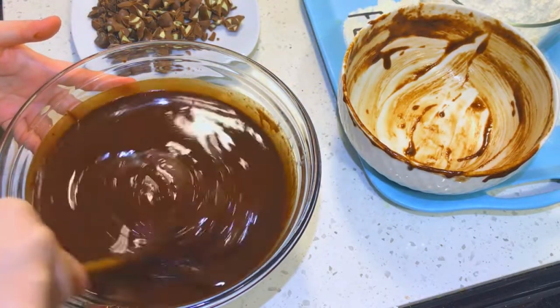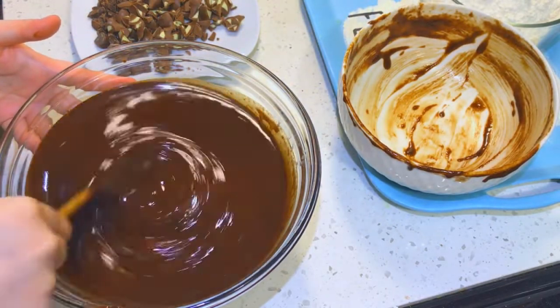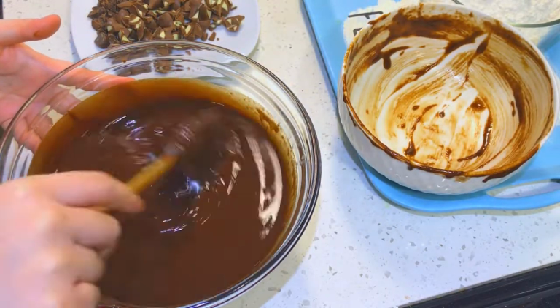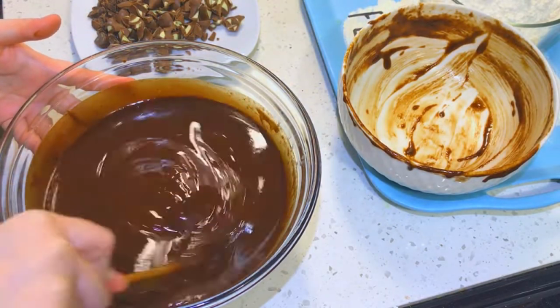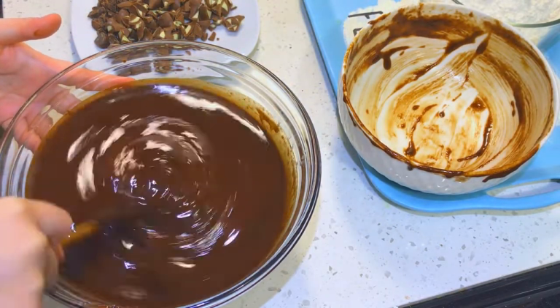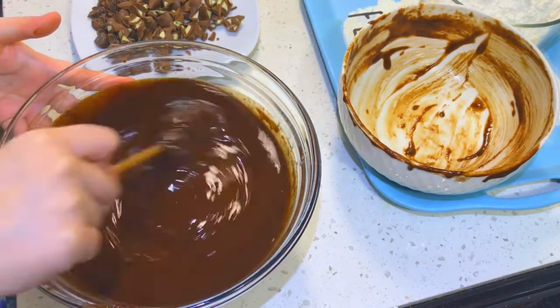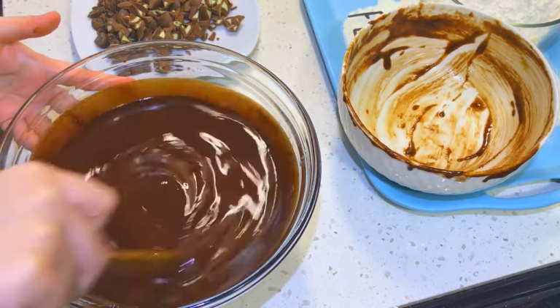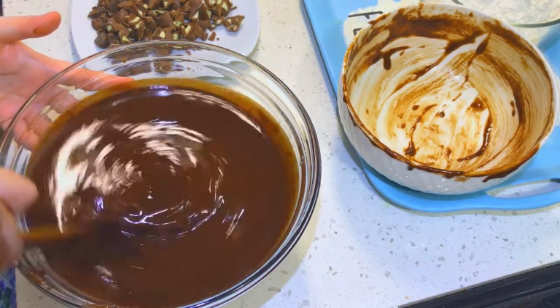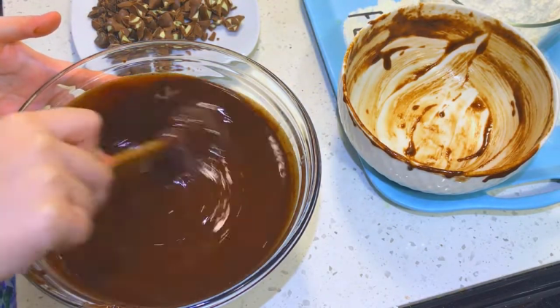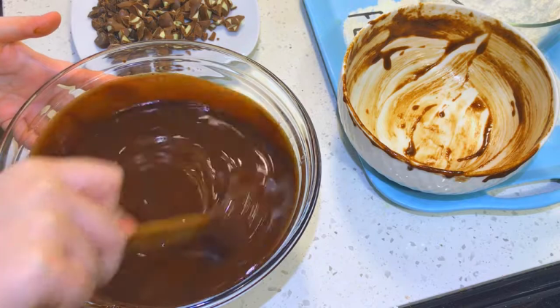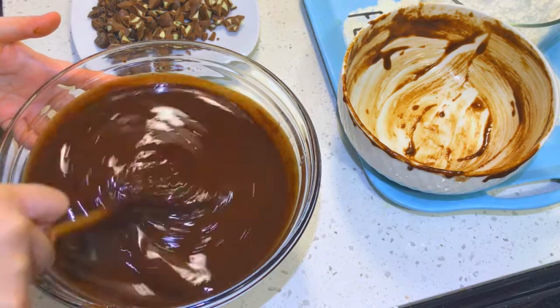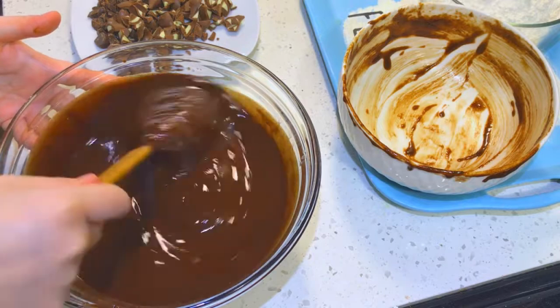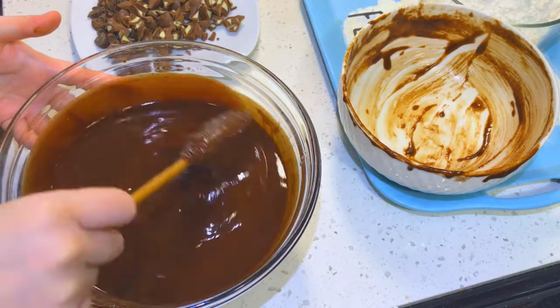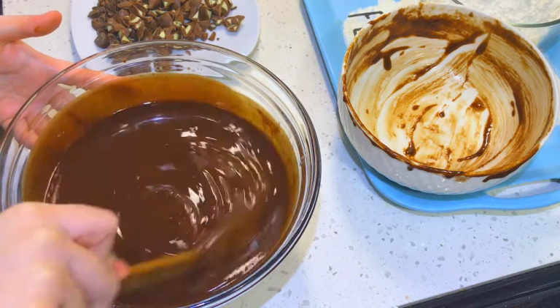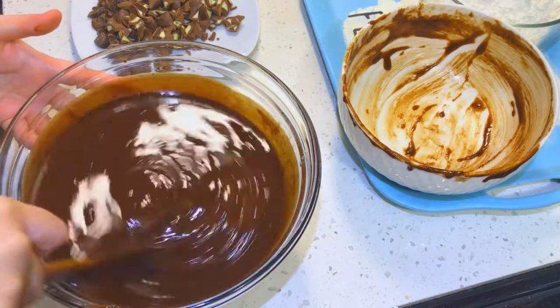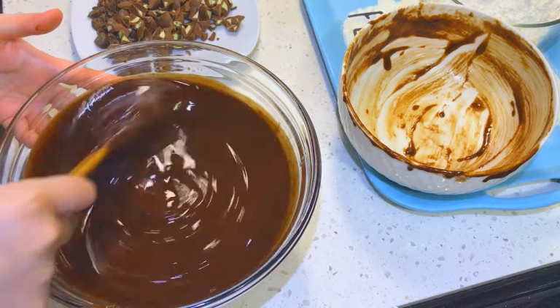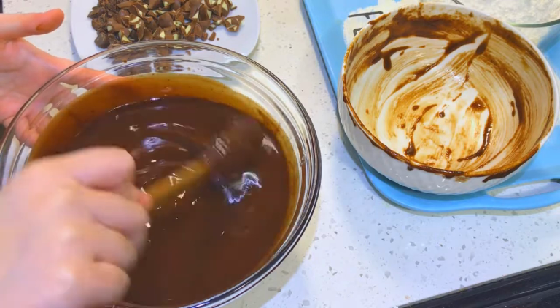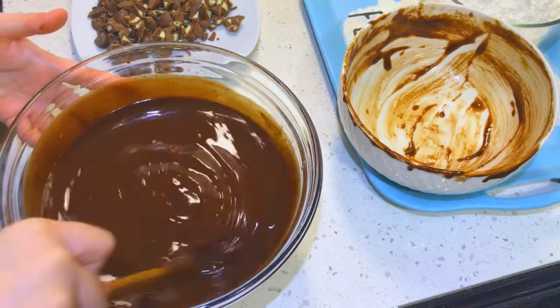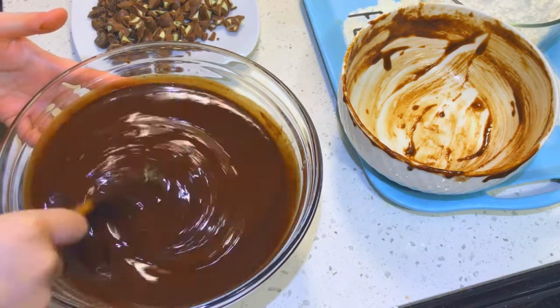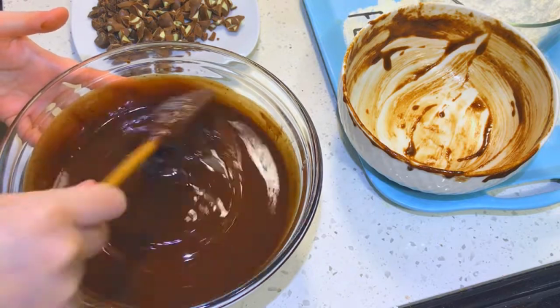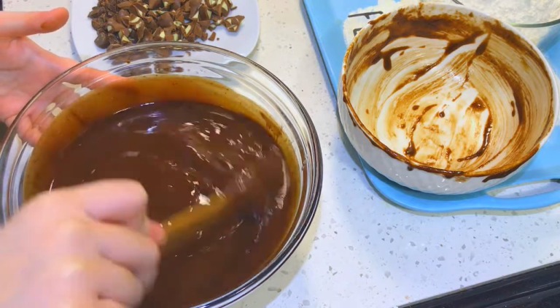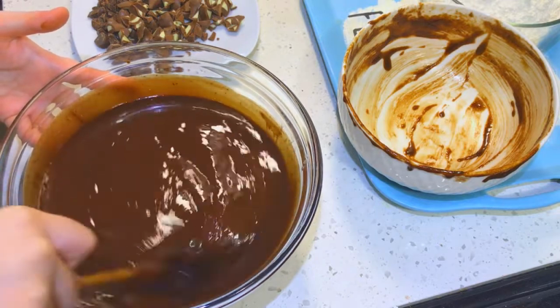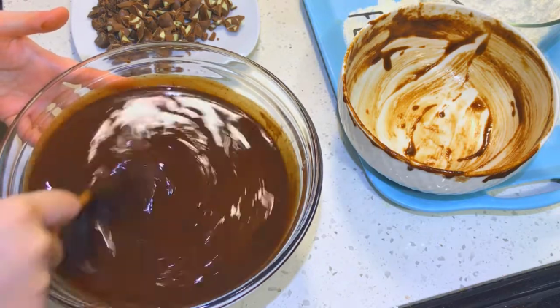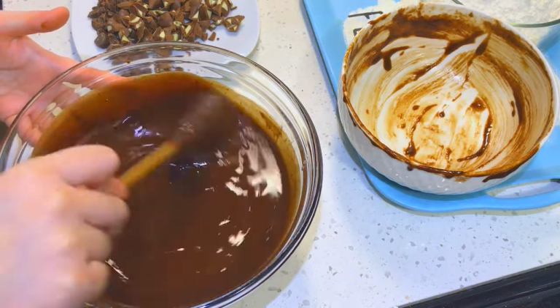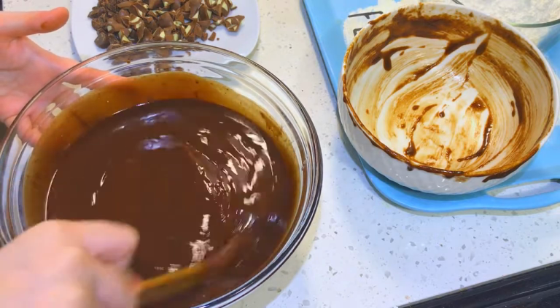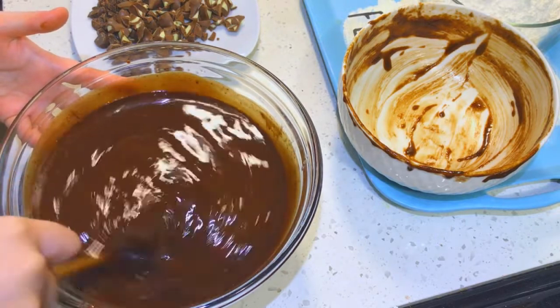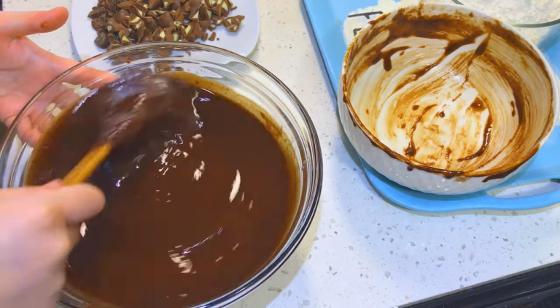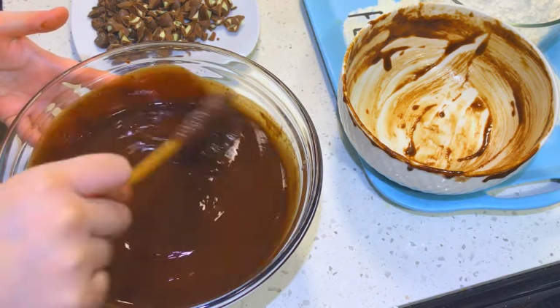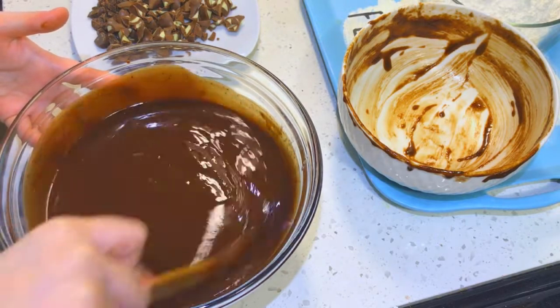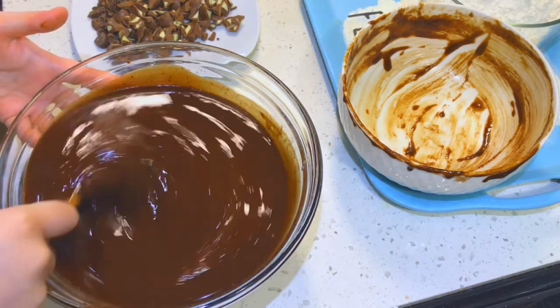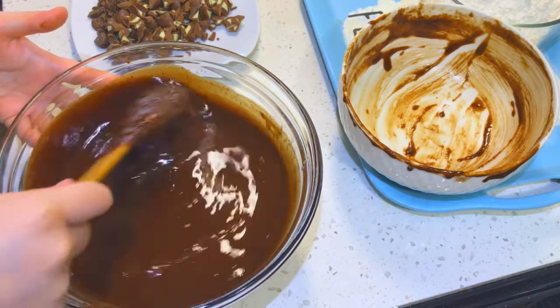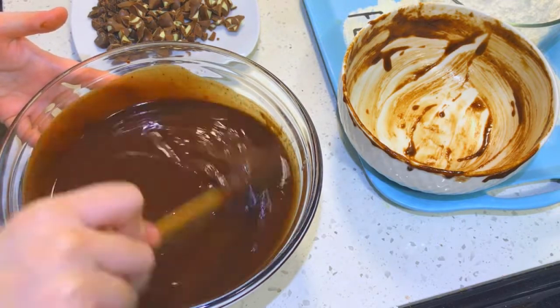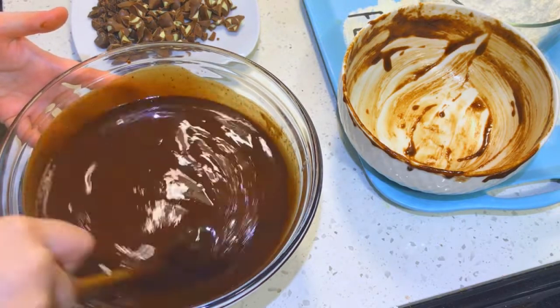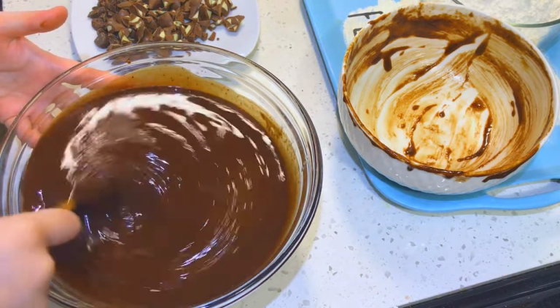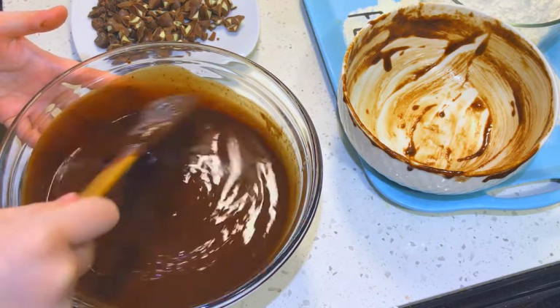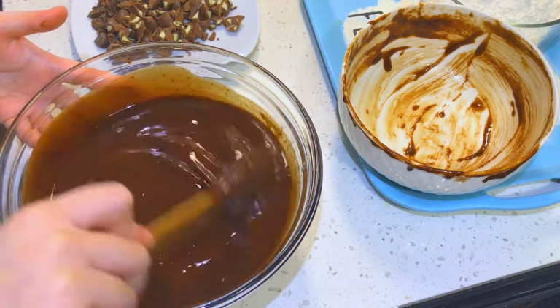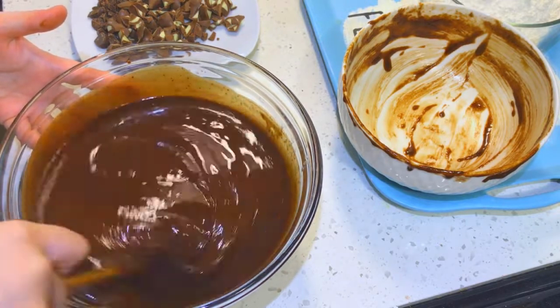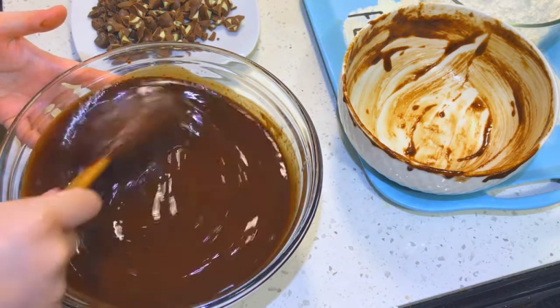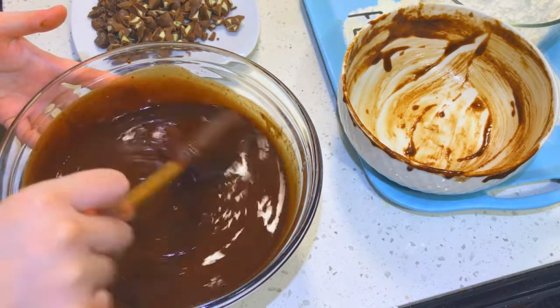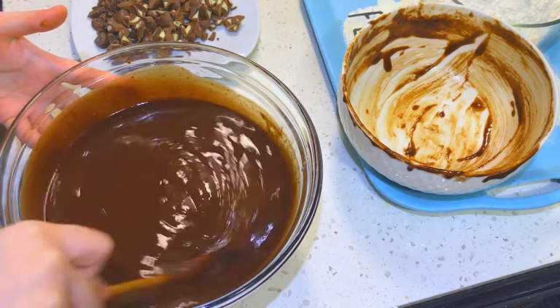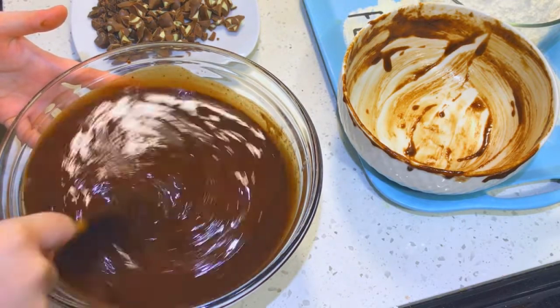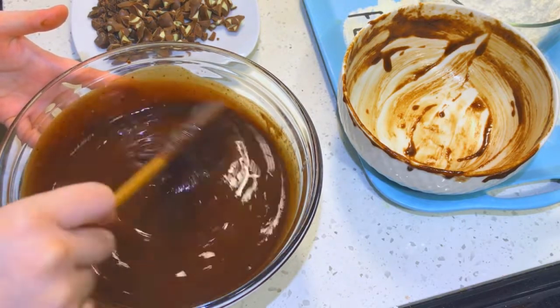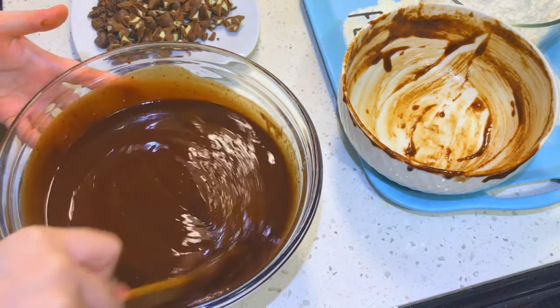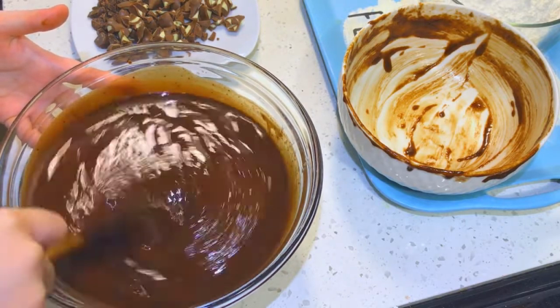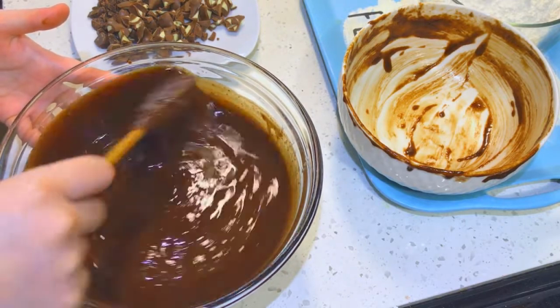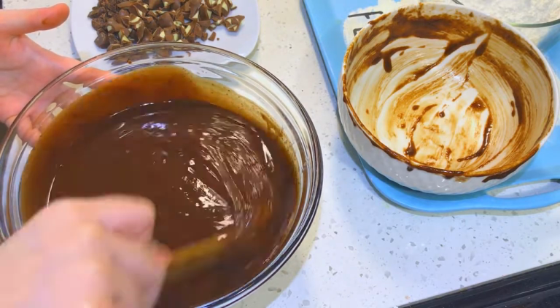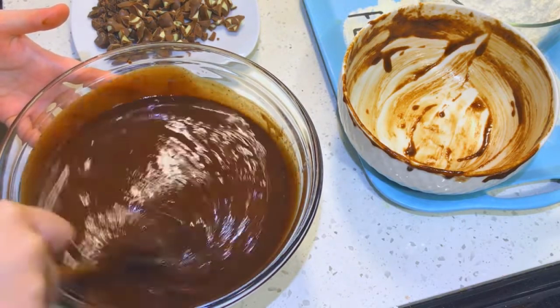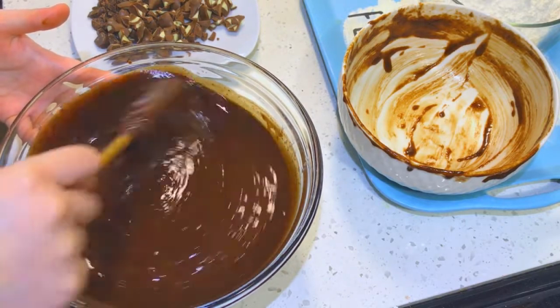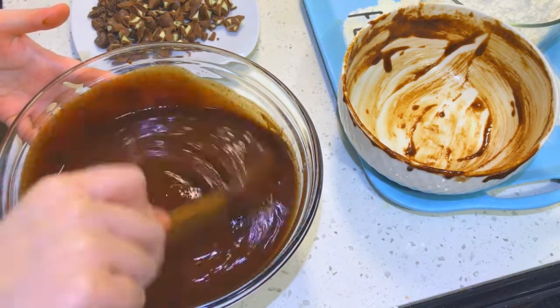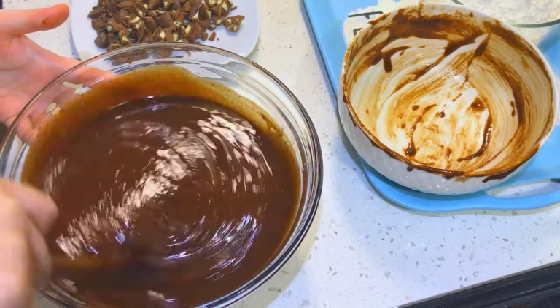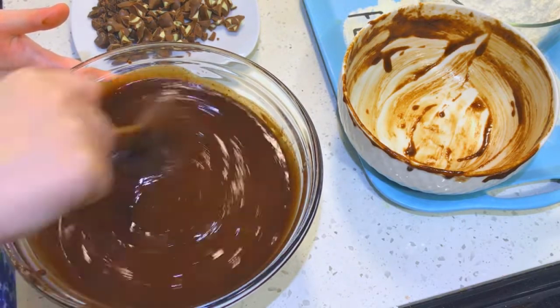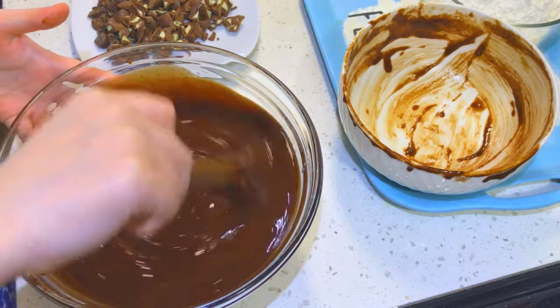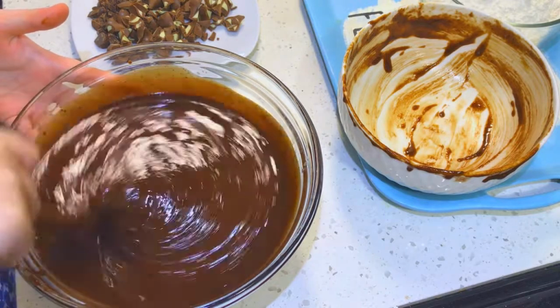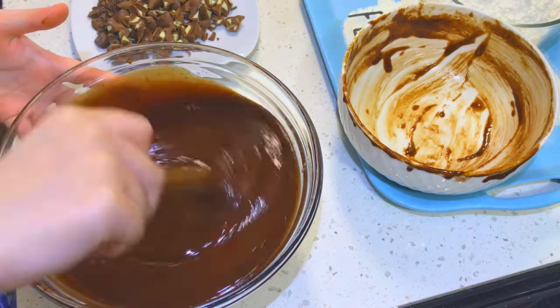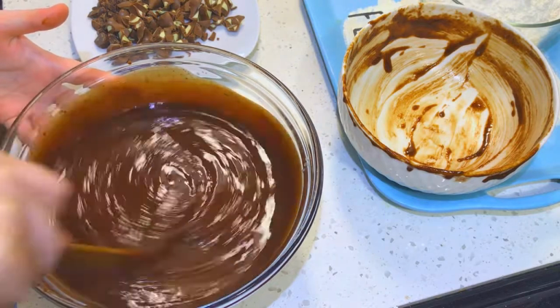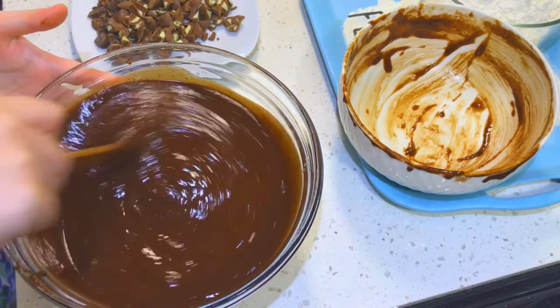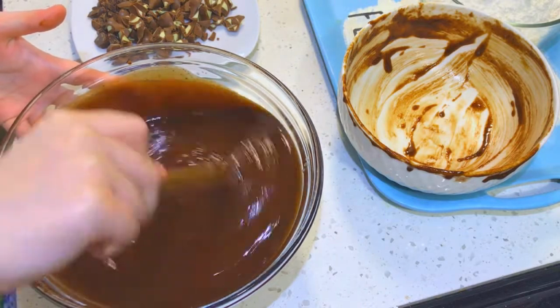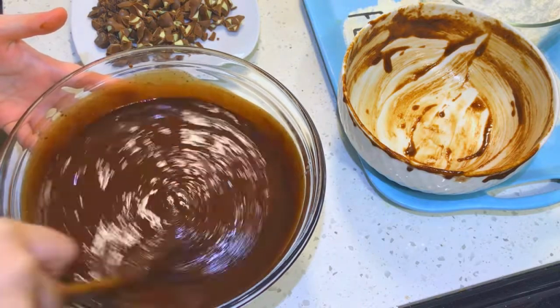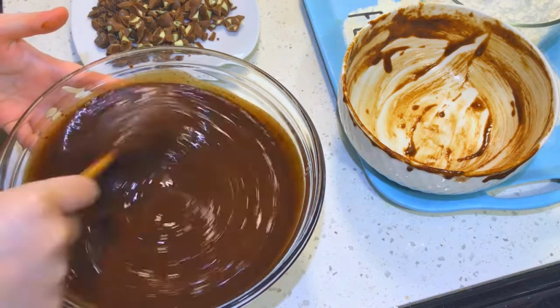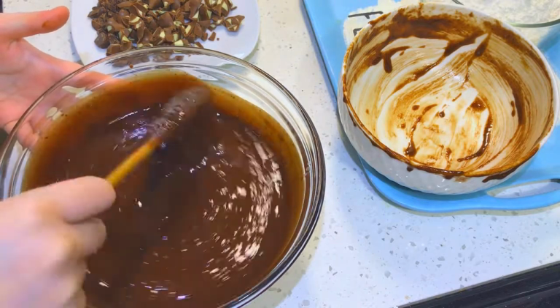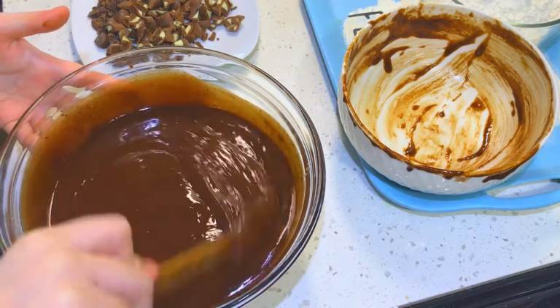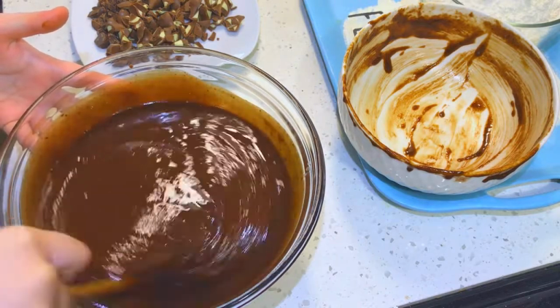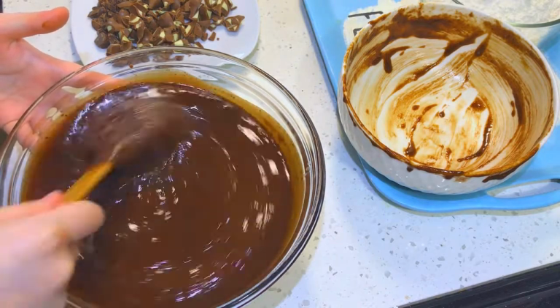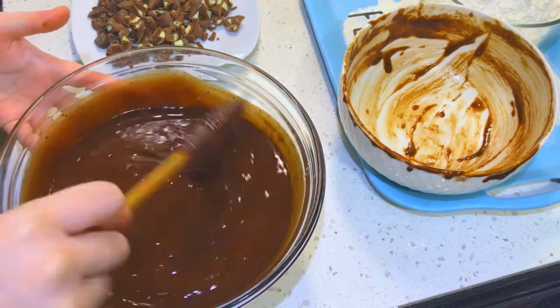As you're mixing through your brownie batter, you will start to see that it's getting very heavy, and that is totally alright because this is a very dense brownie recipe.